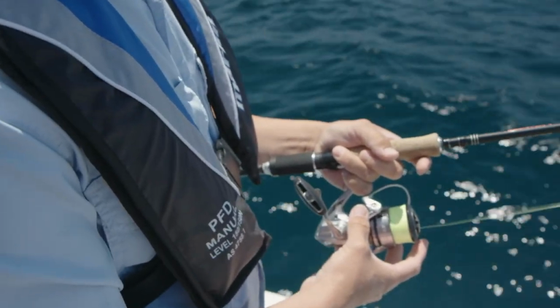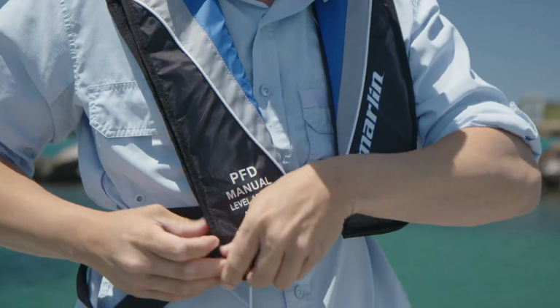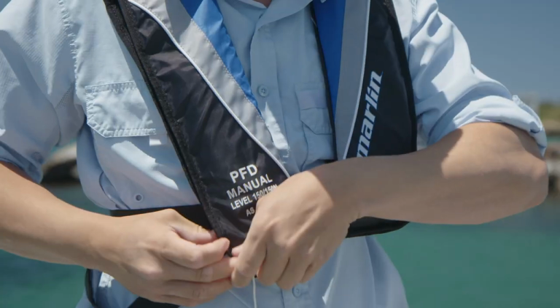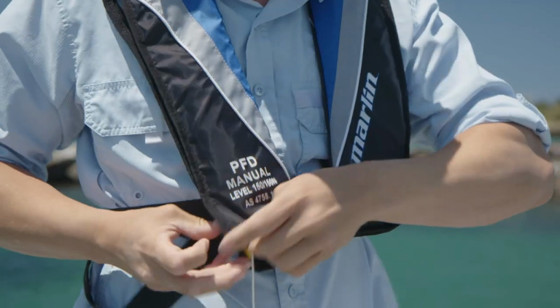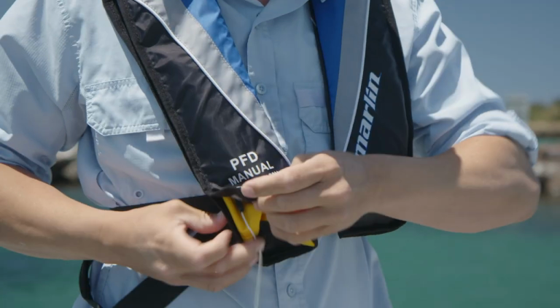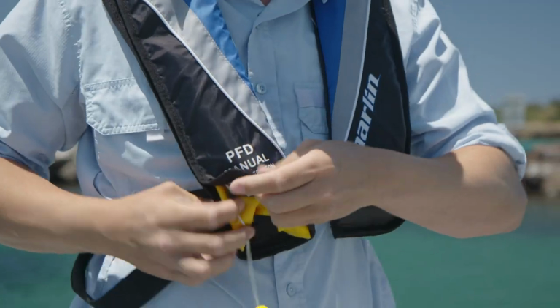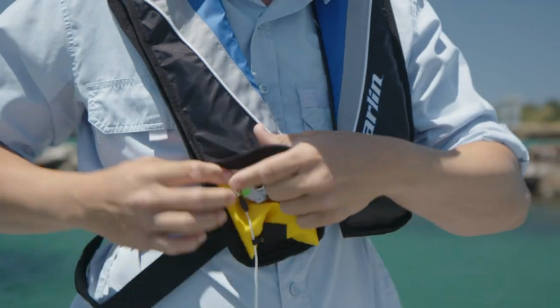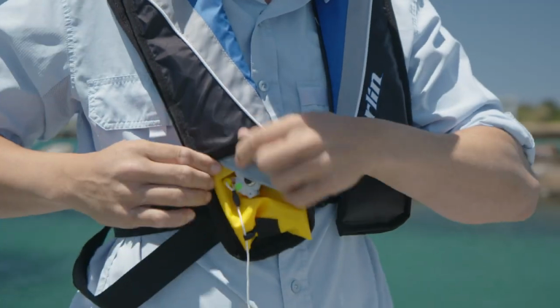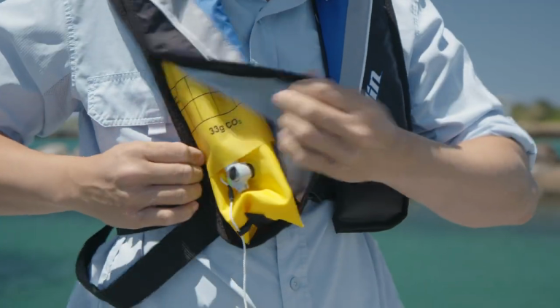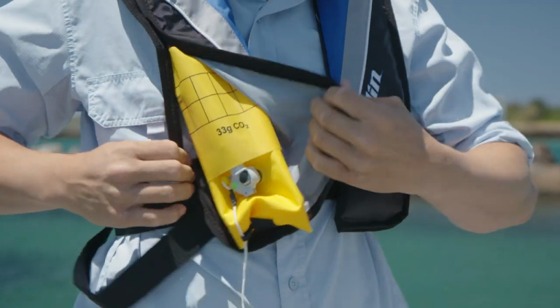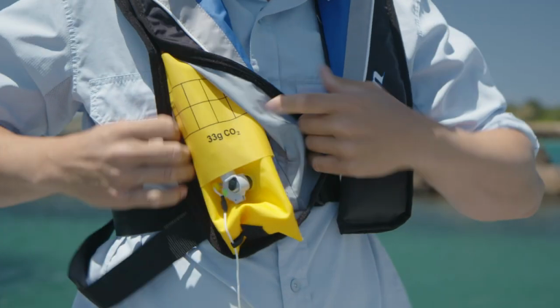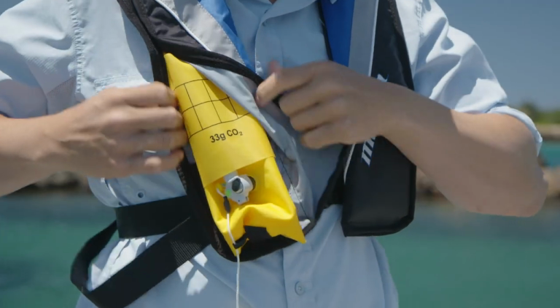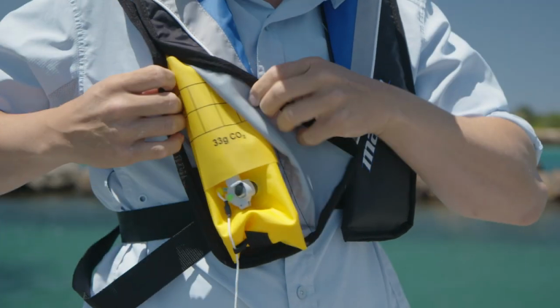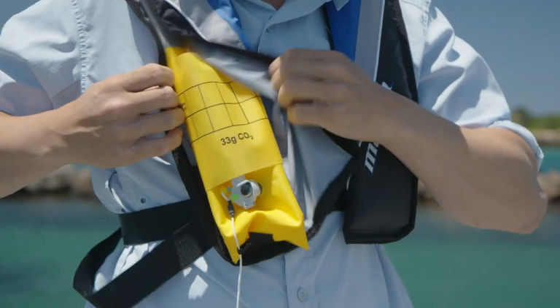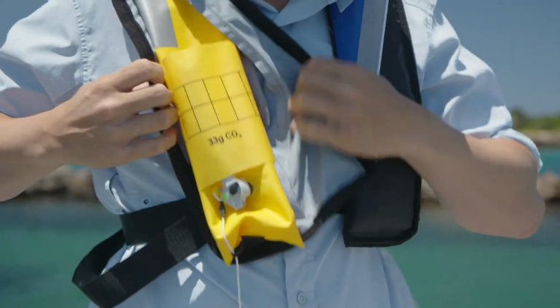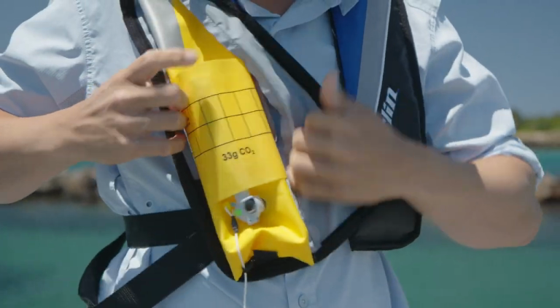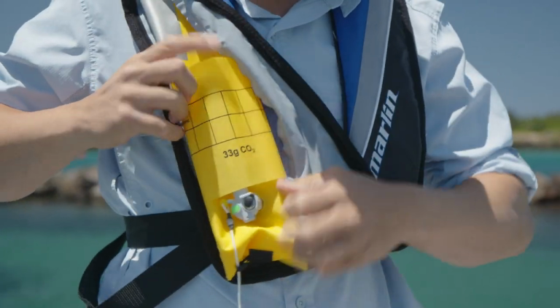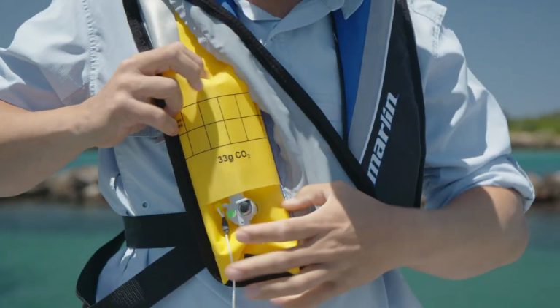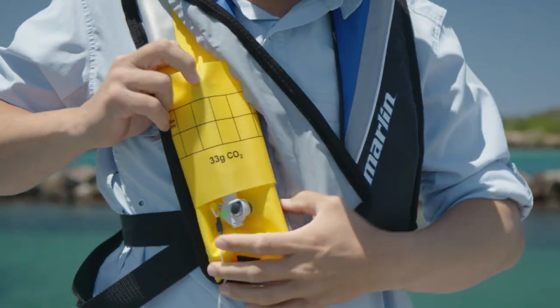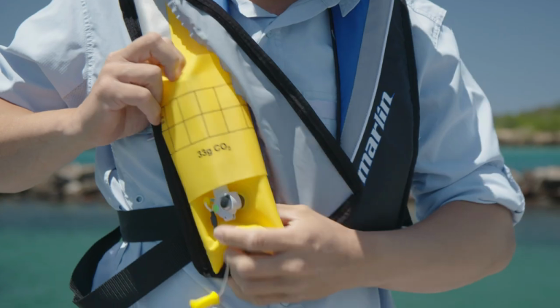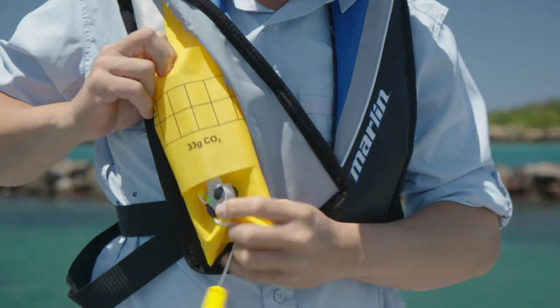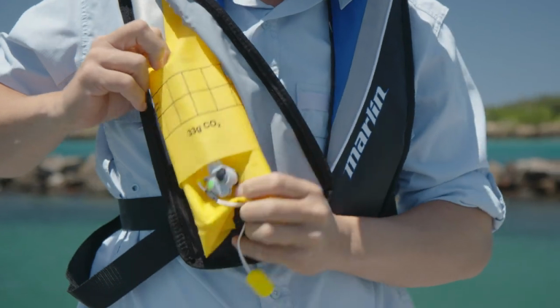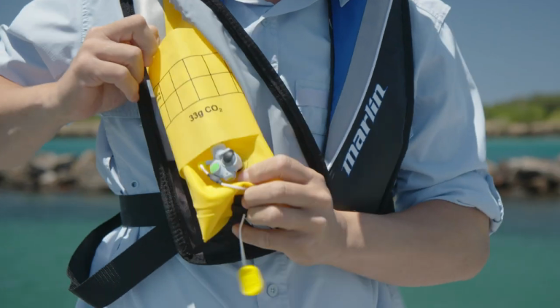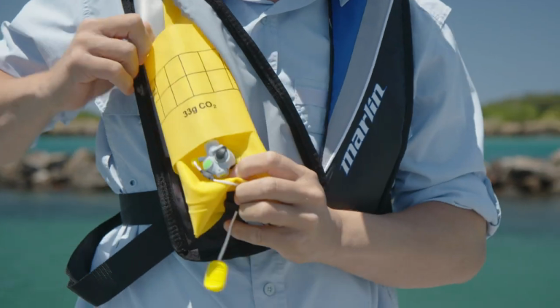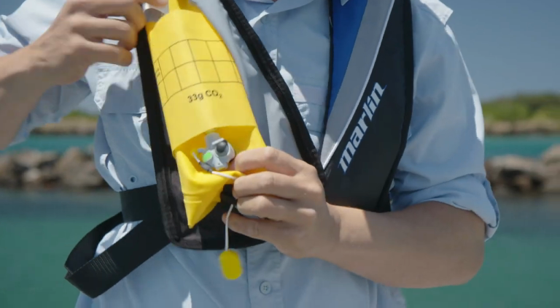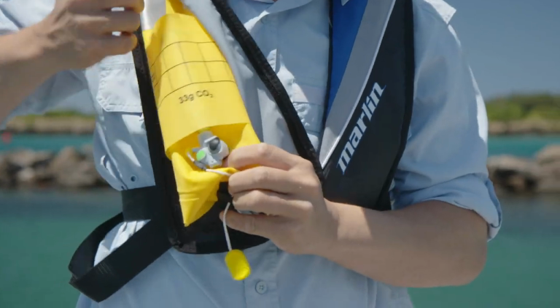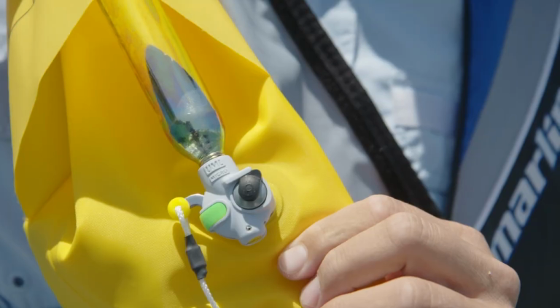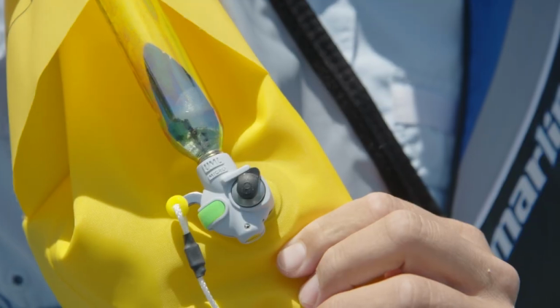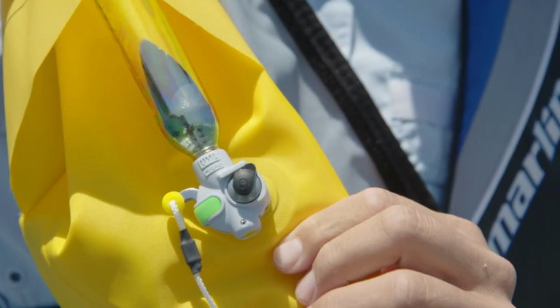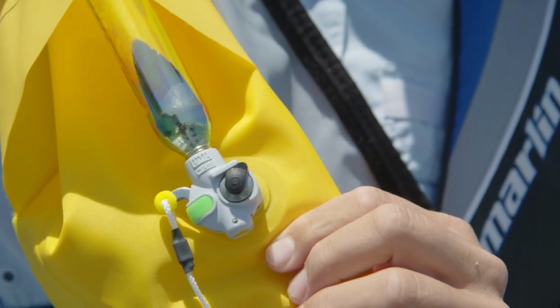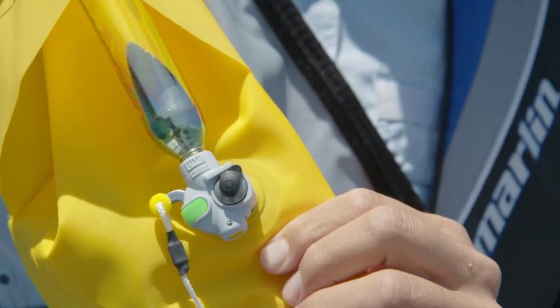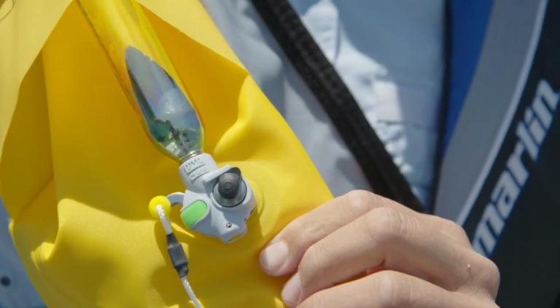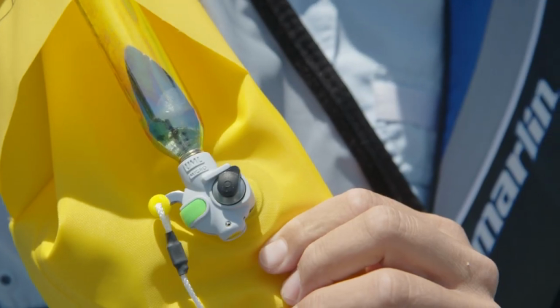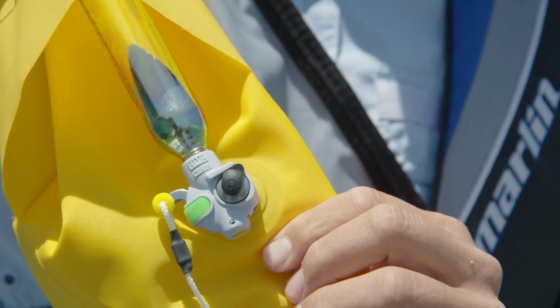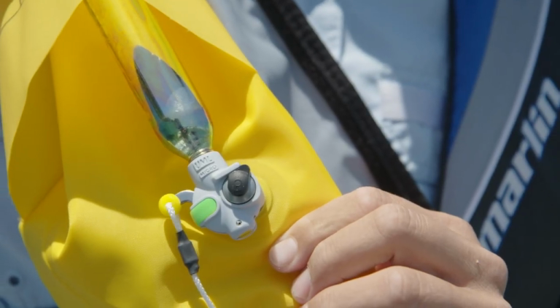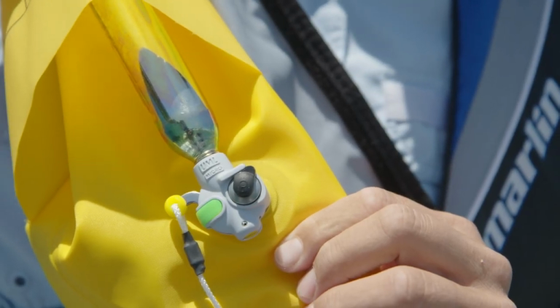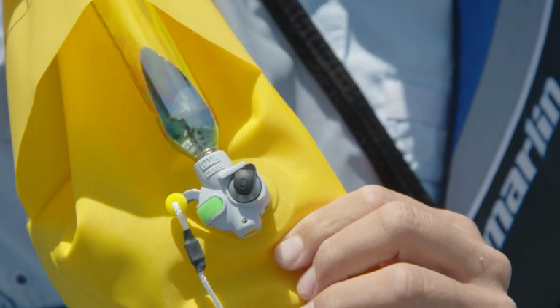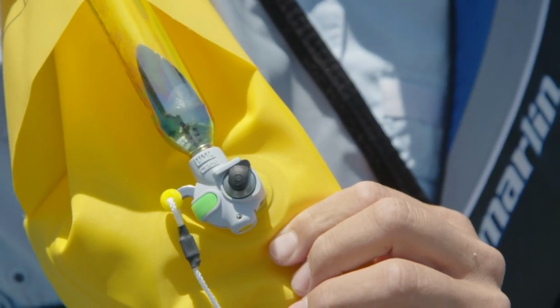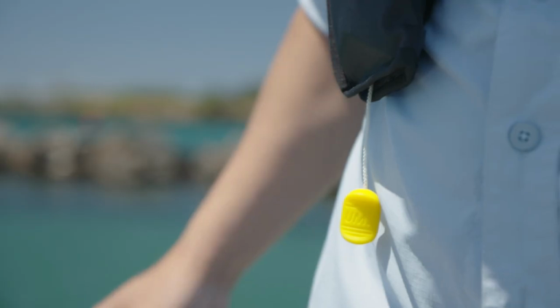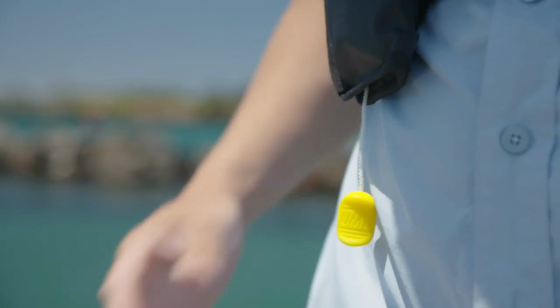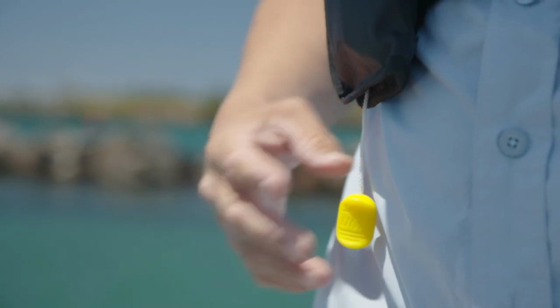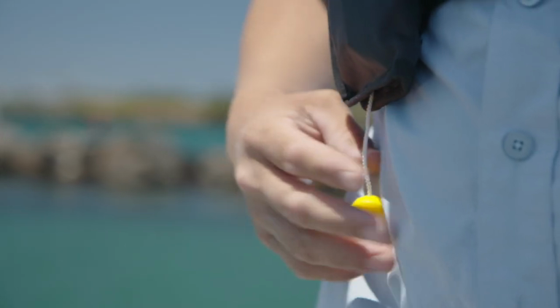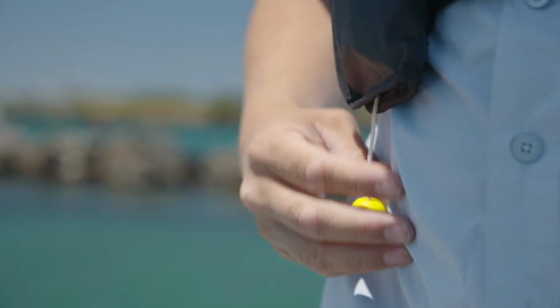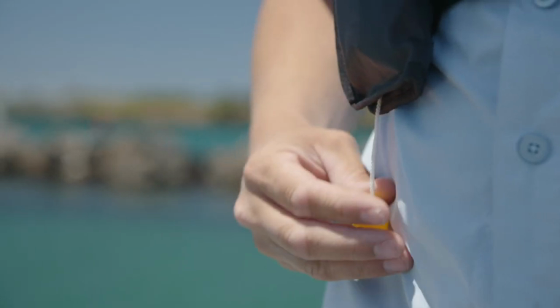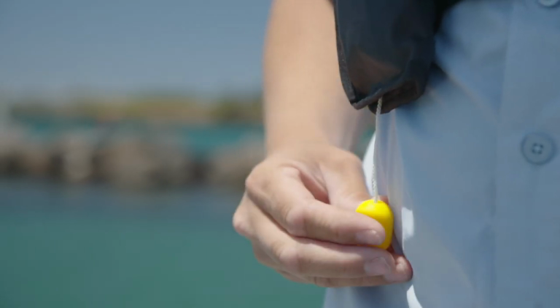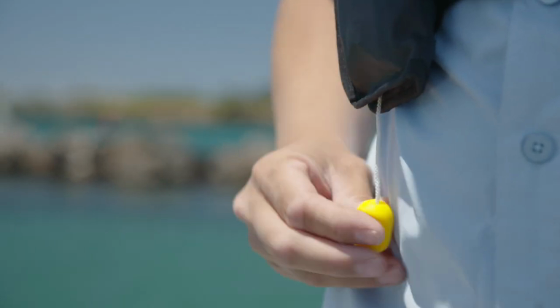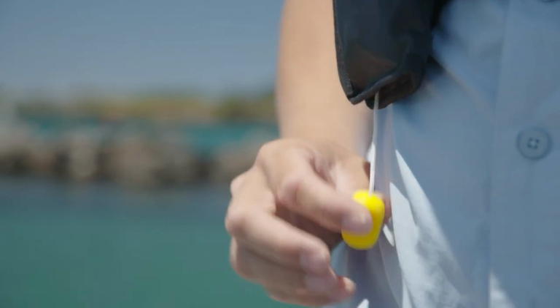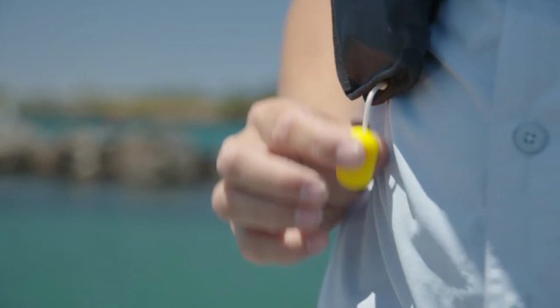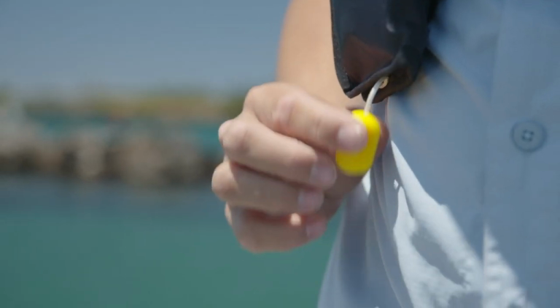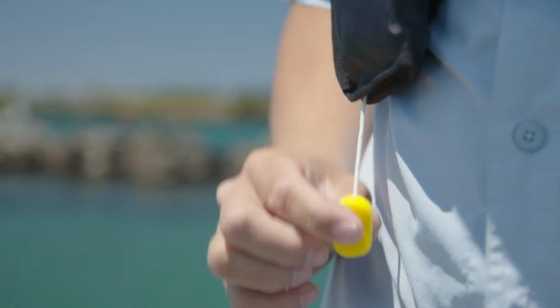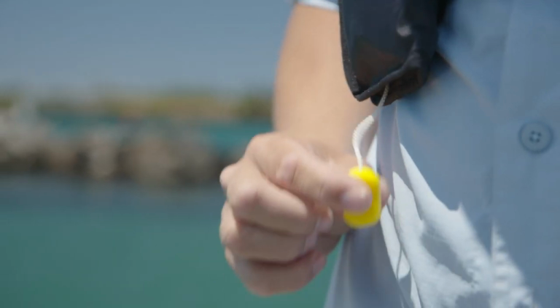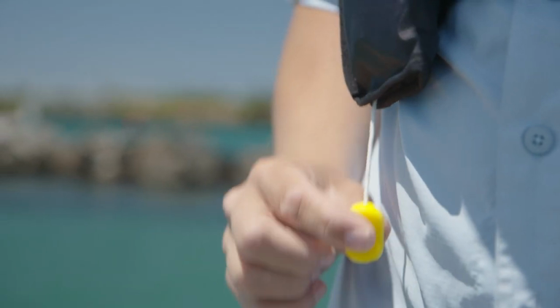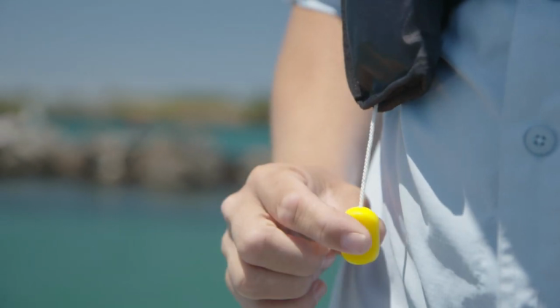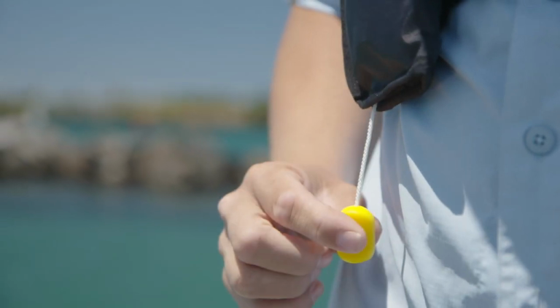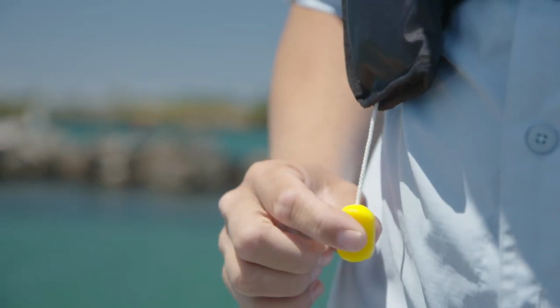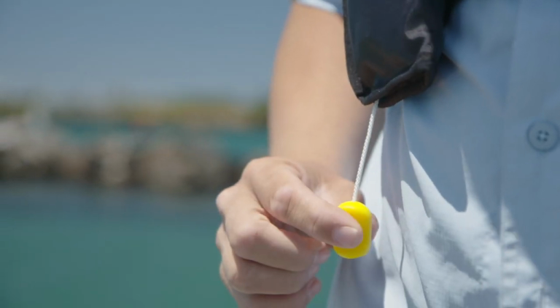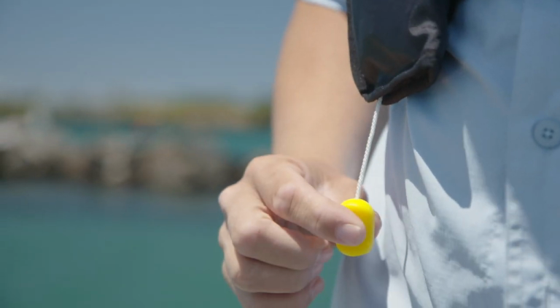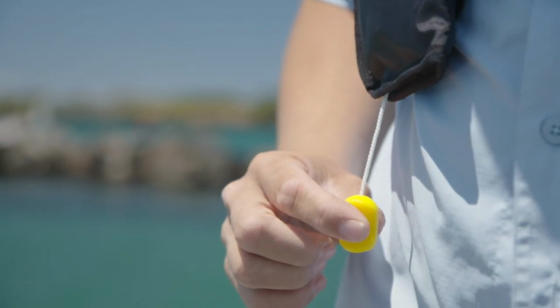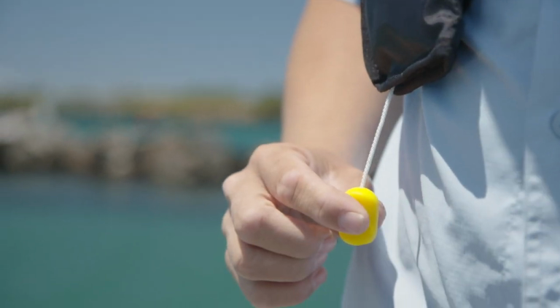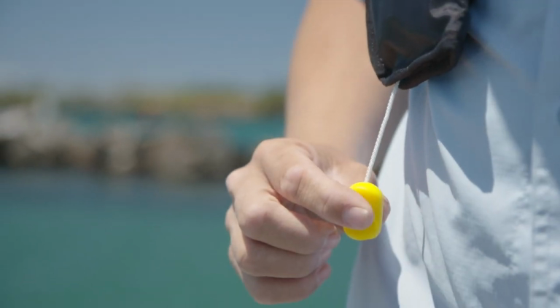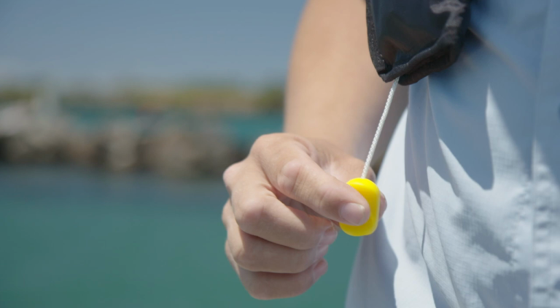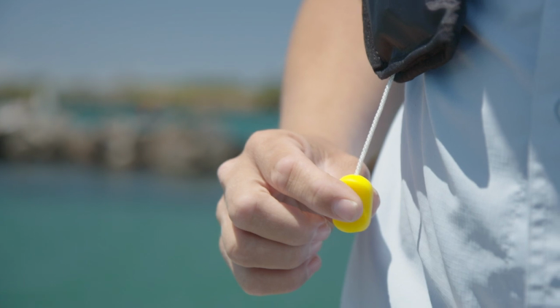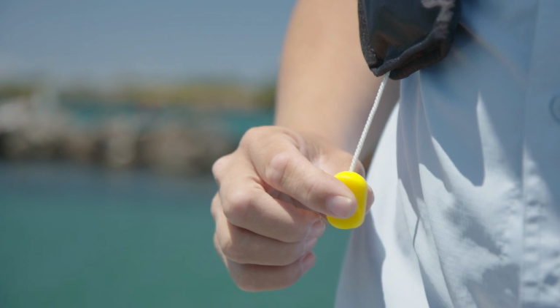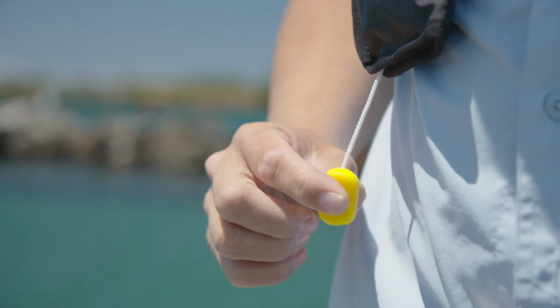If you go overboard, this lifejacket will have you back with its manual inflator. All you have to do is pull the ripcord and it will inflate.